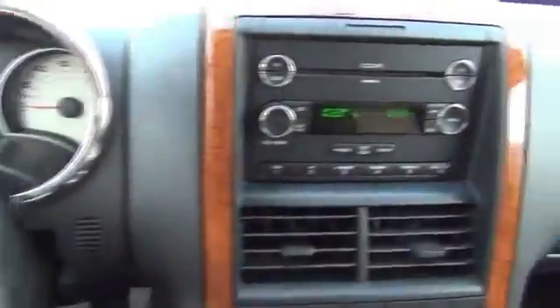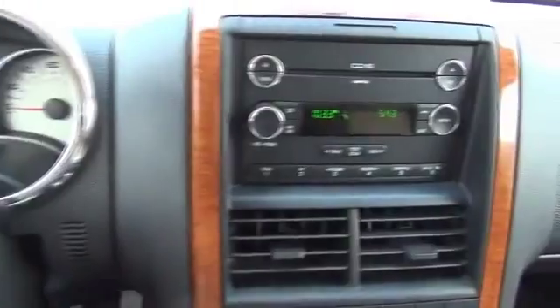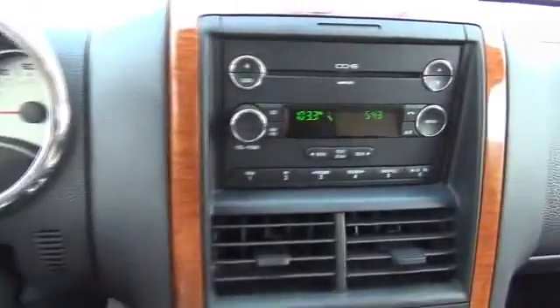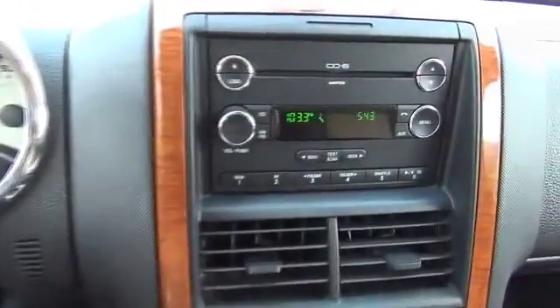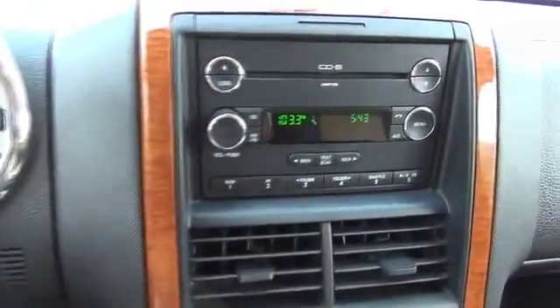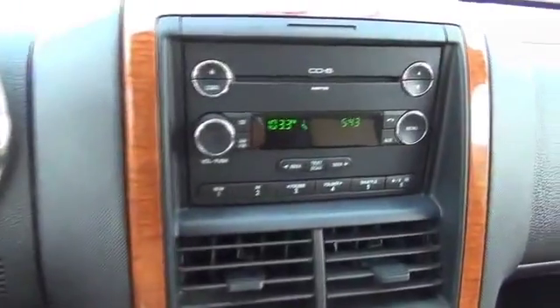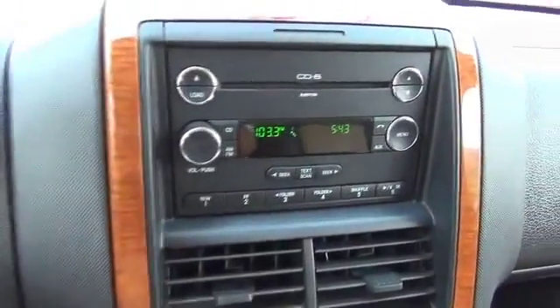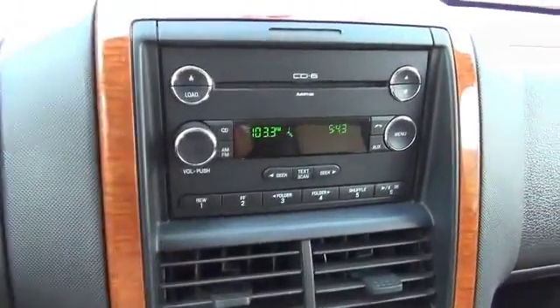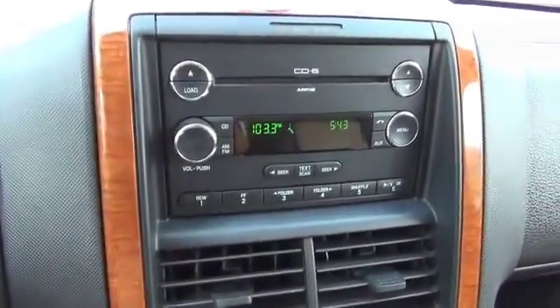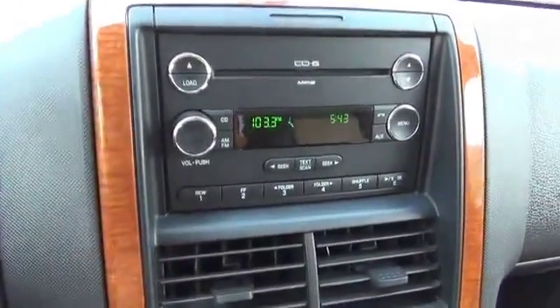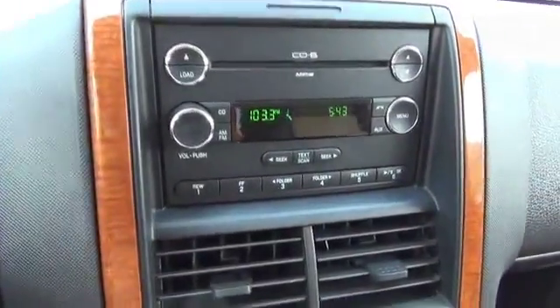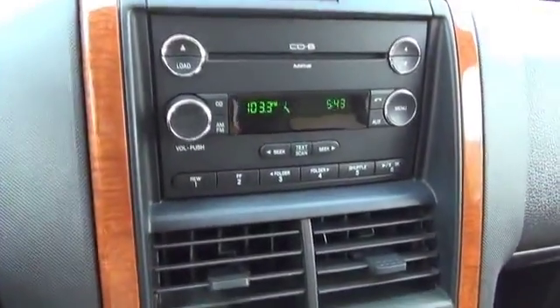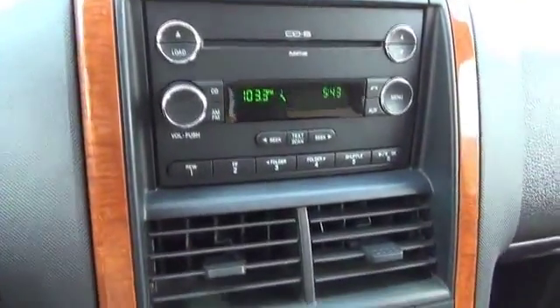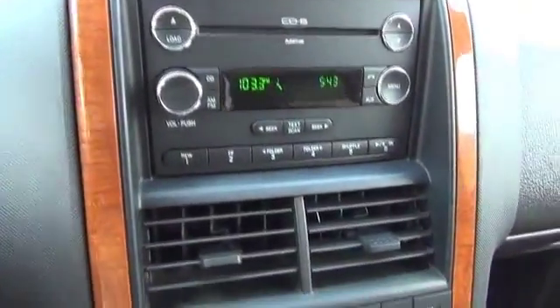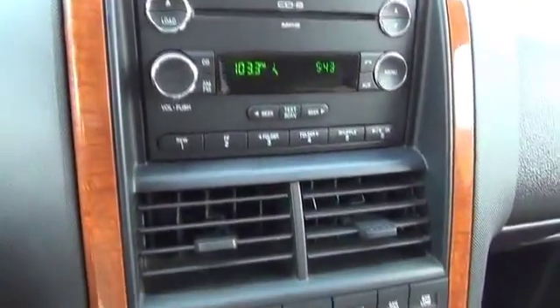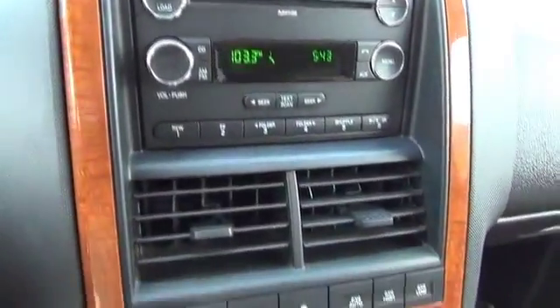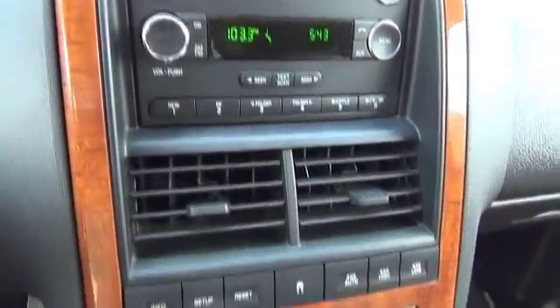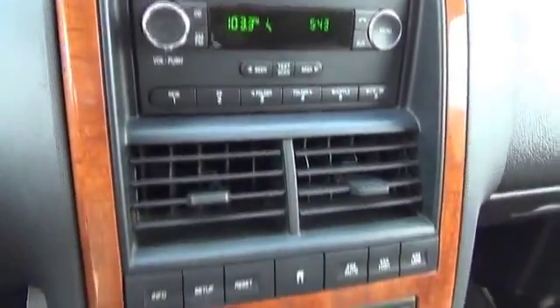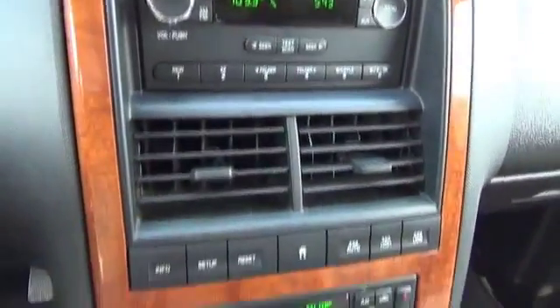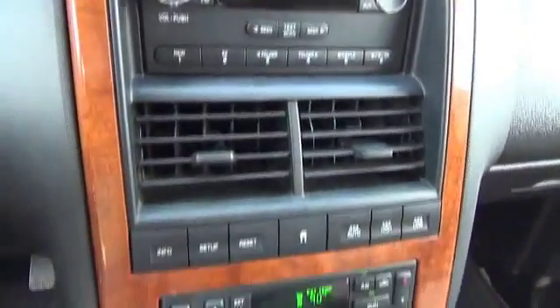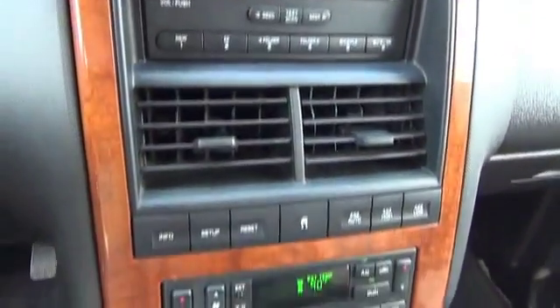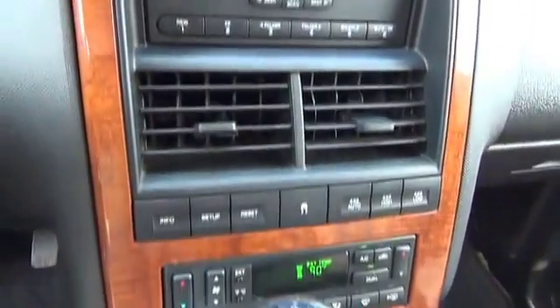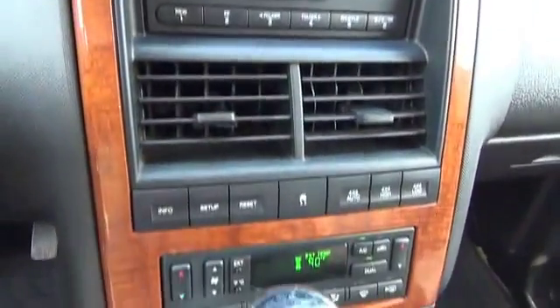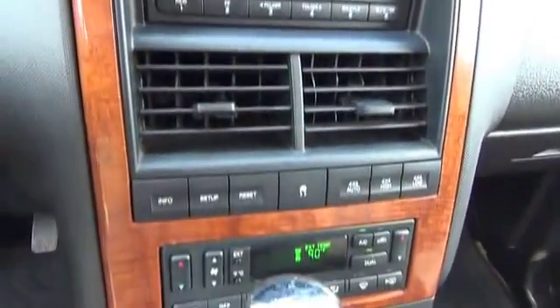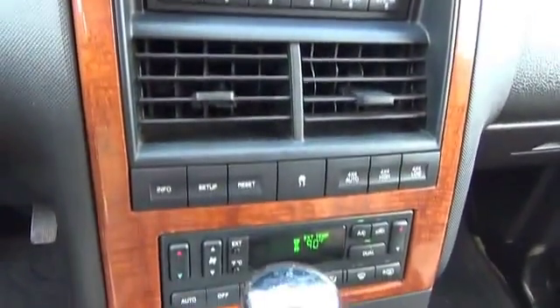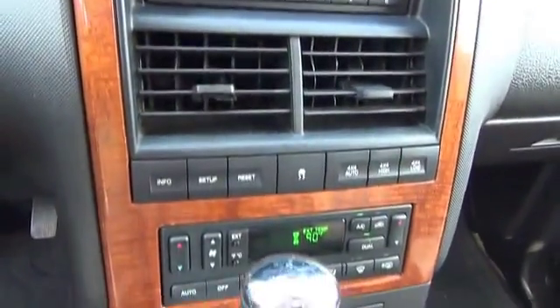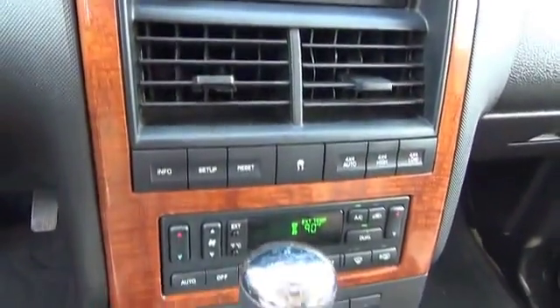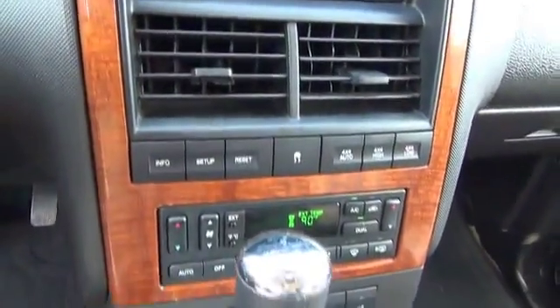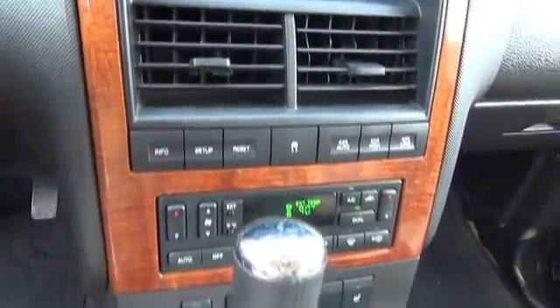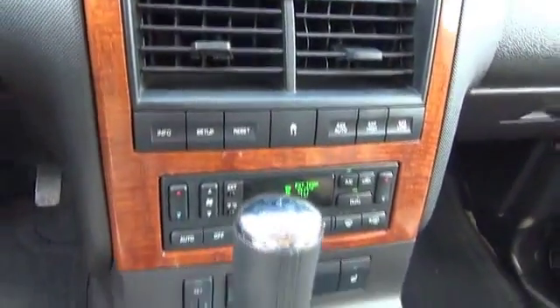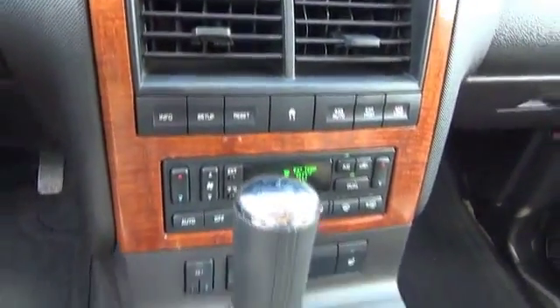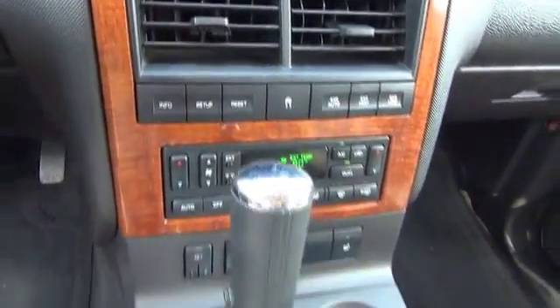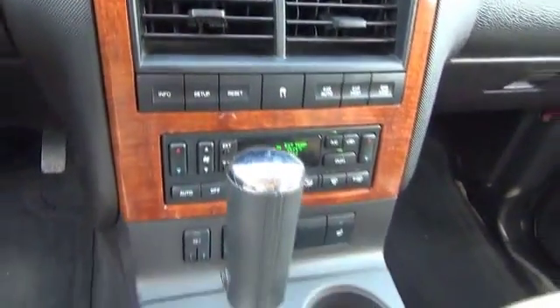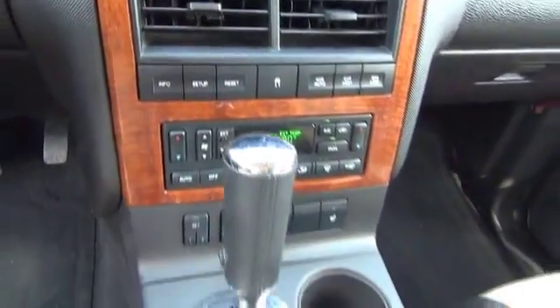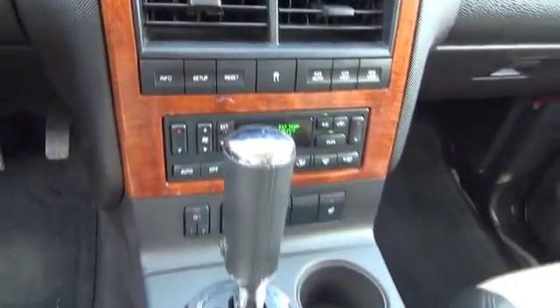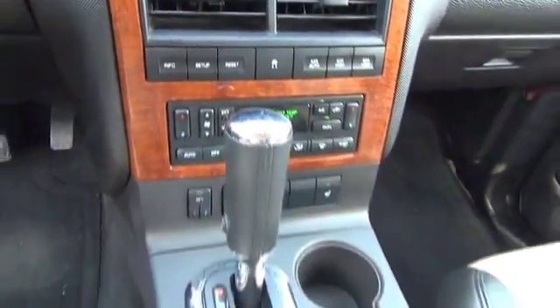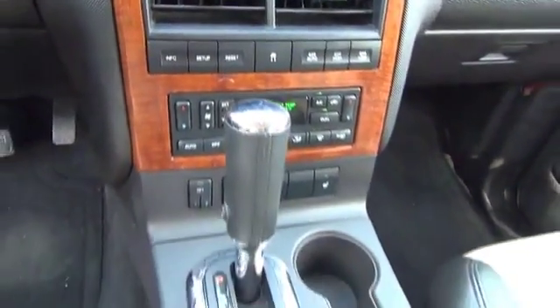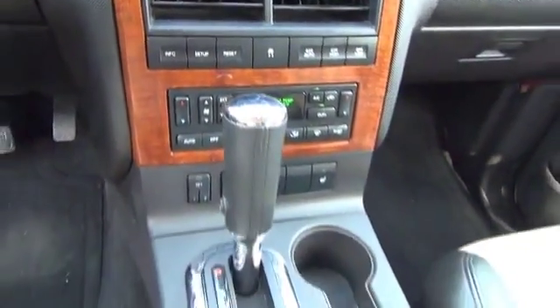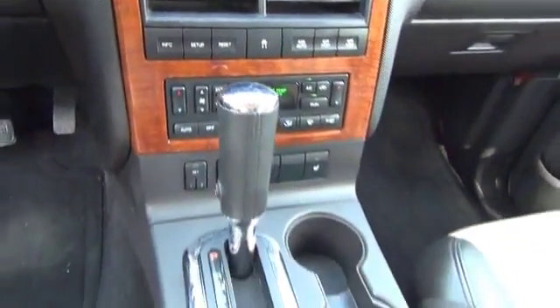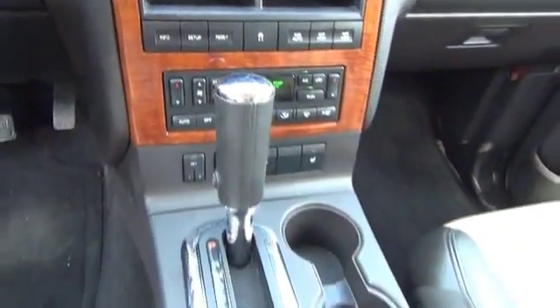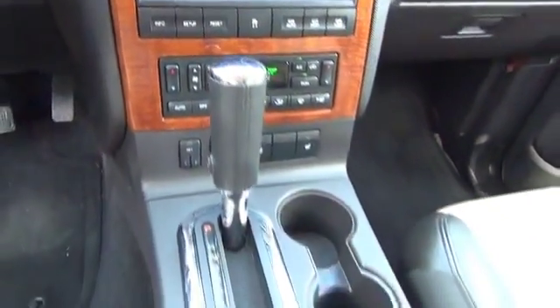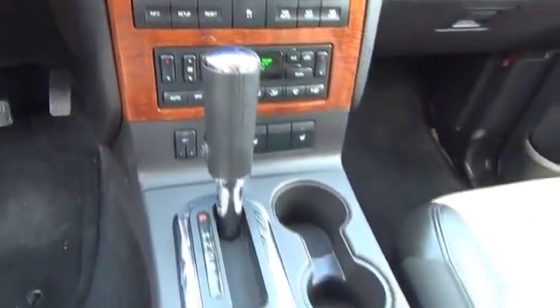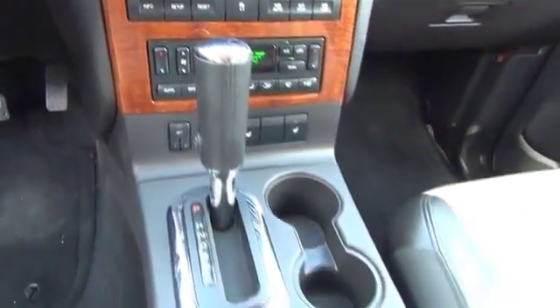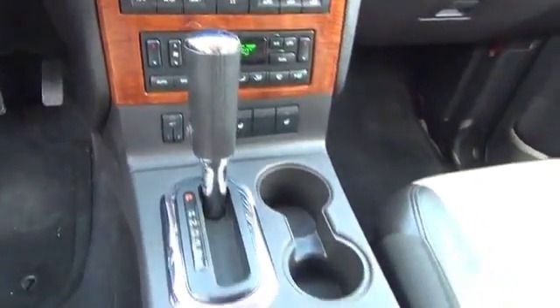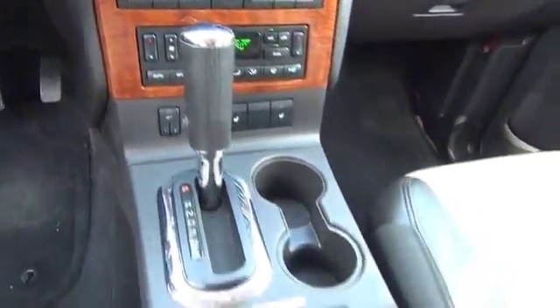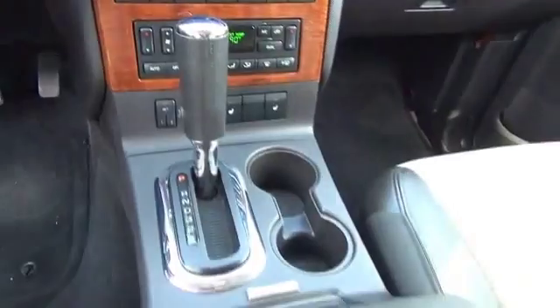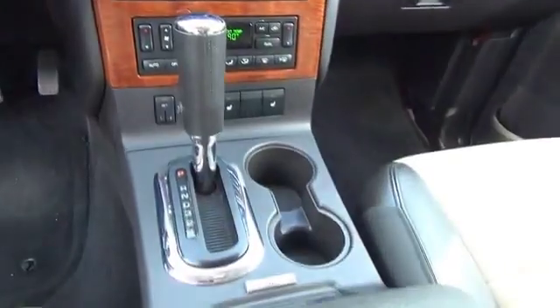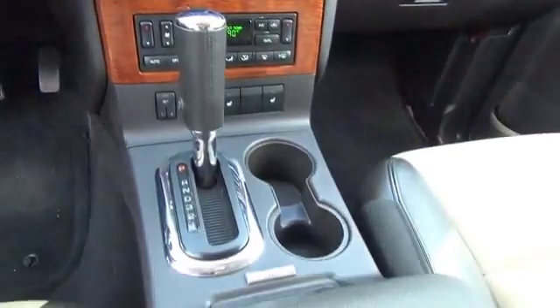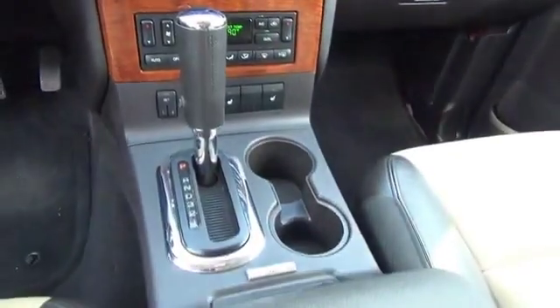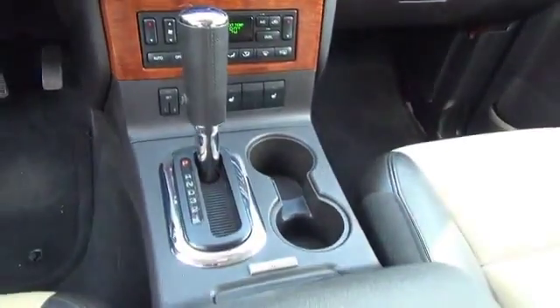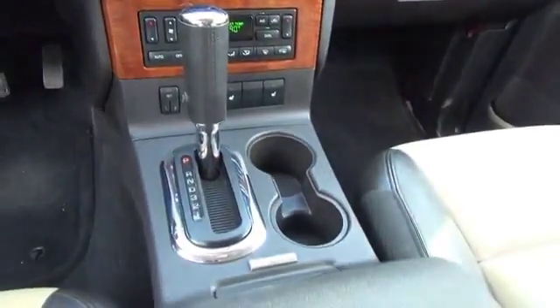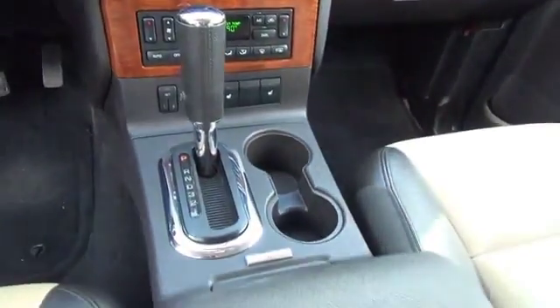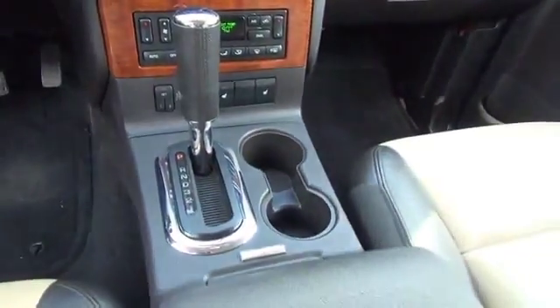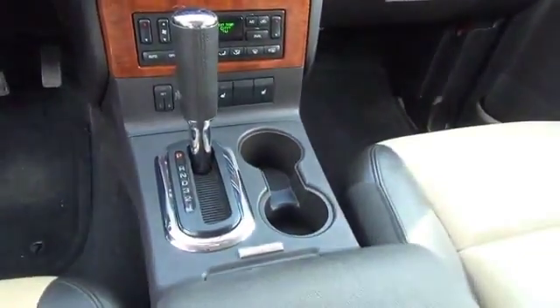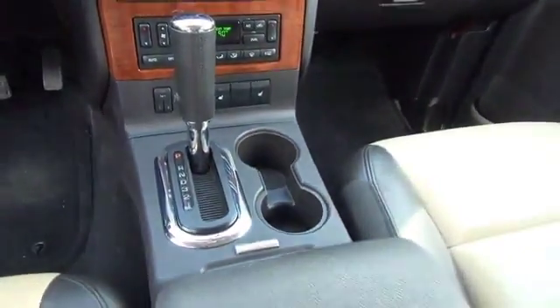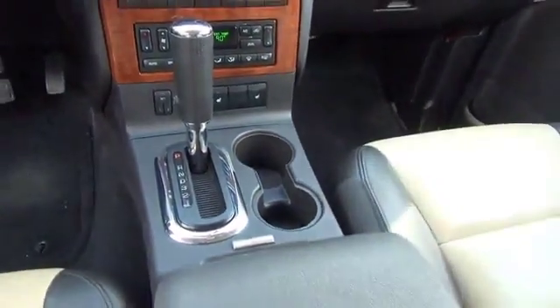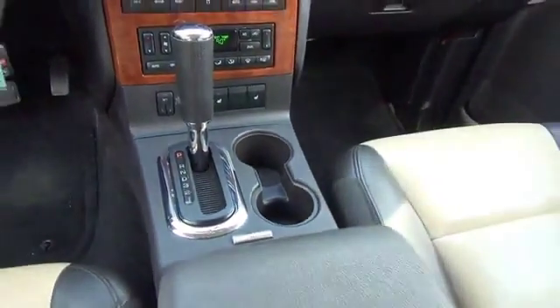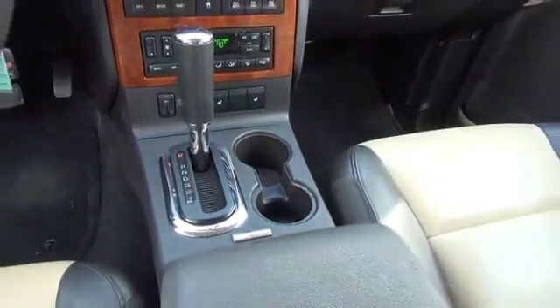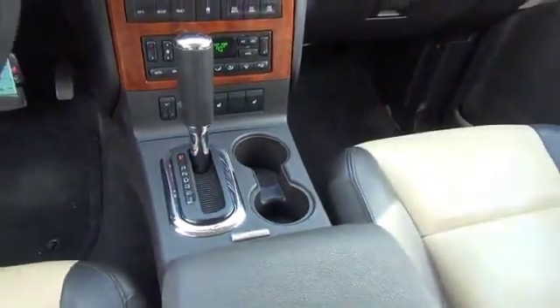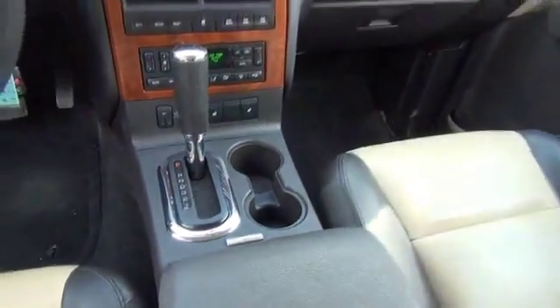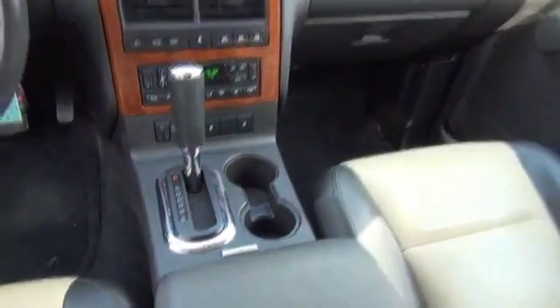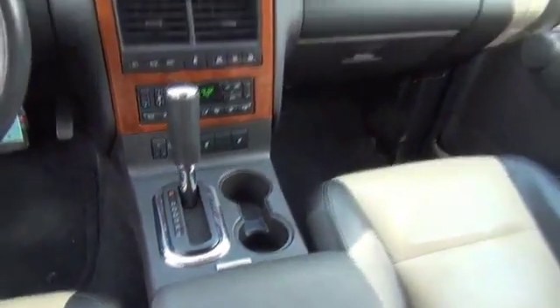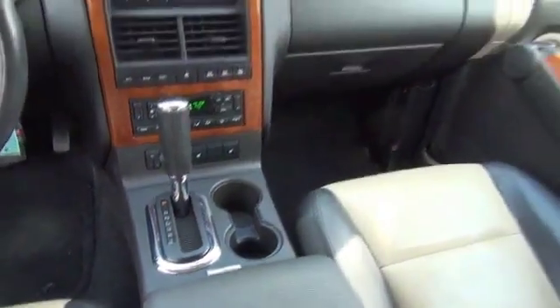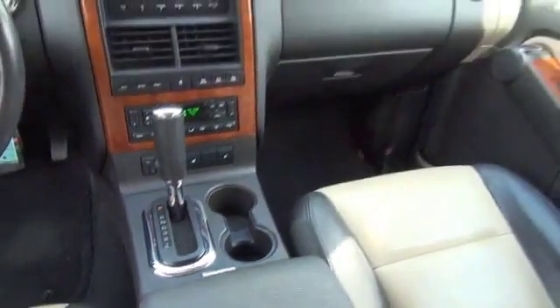An adjustable tilt steering wheel, power seats, cruise control, and a trip computer — great quality at a great price.